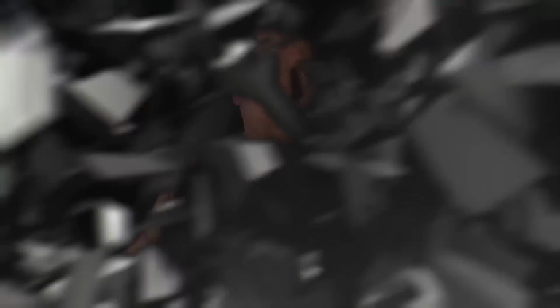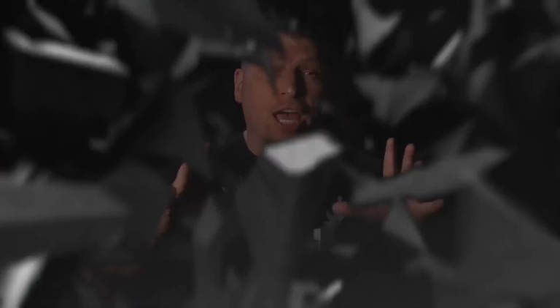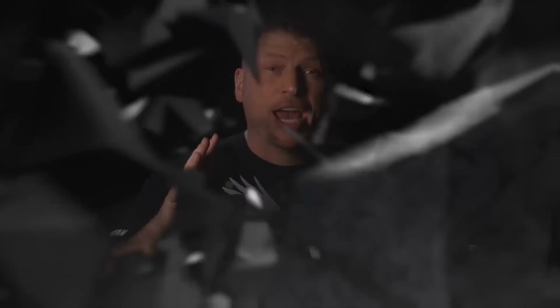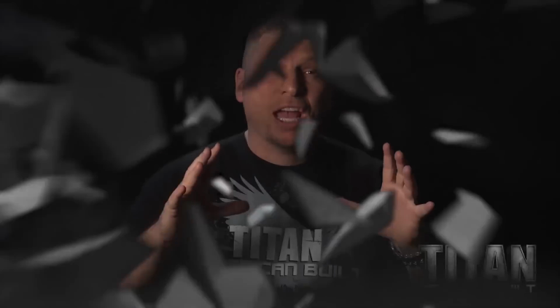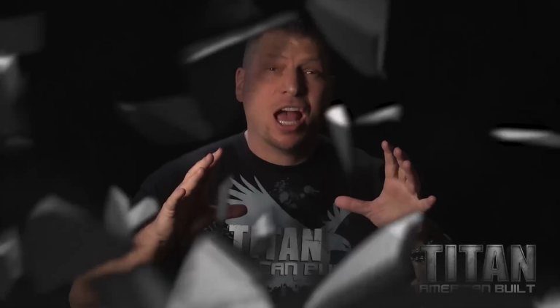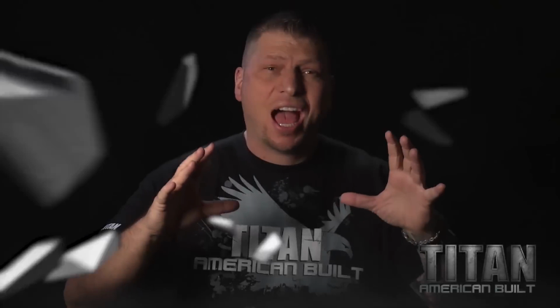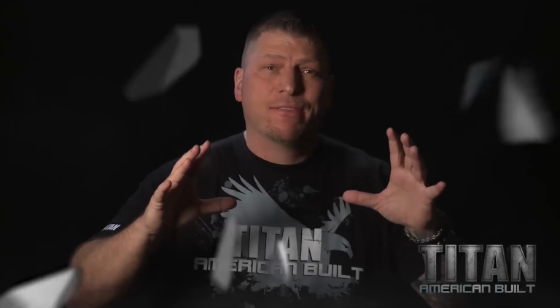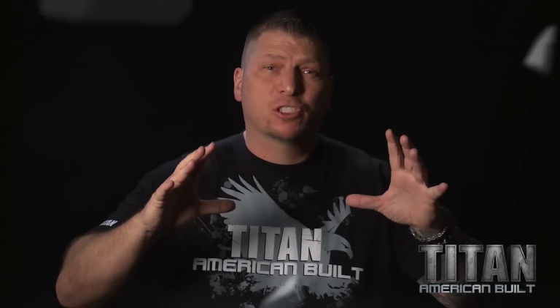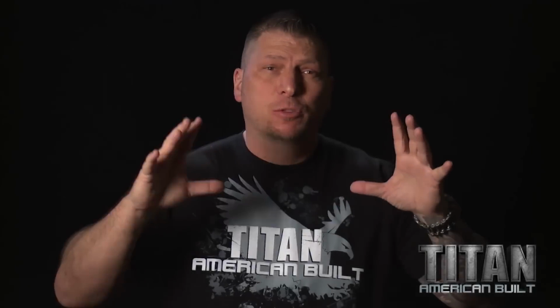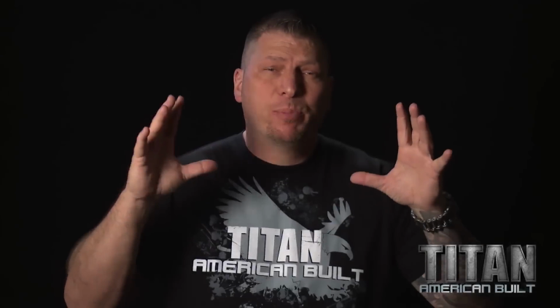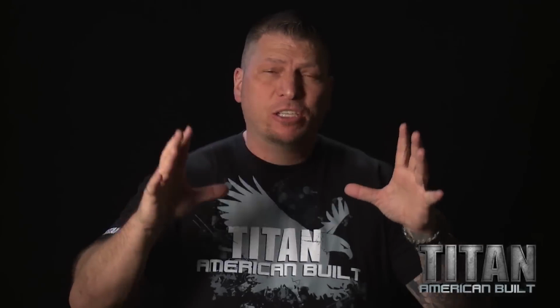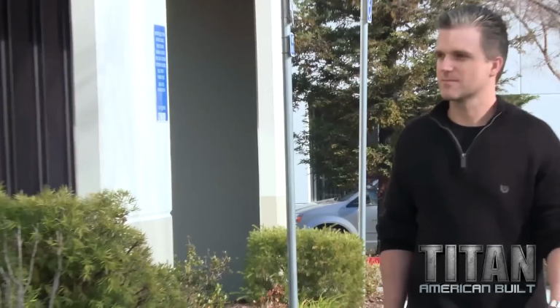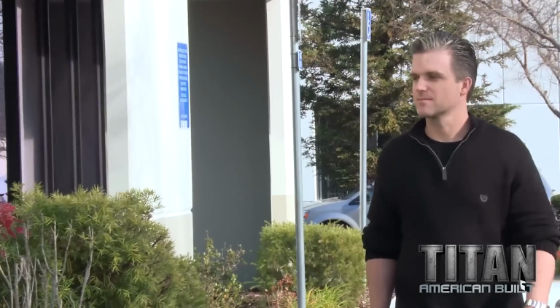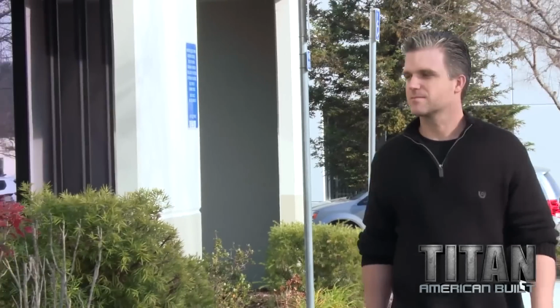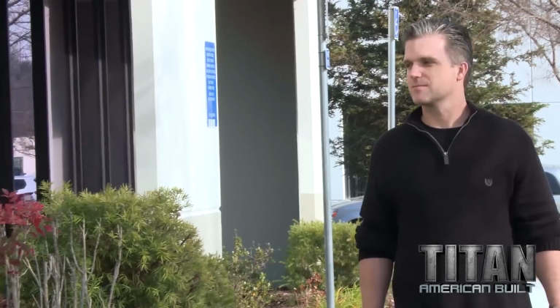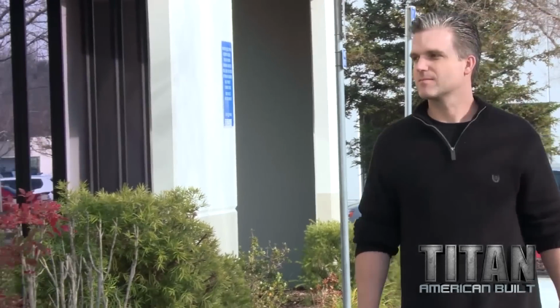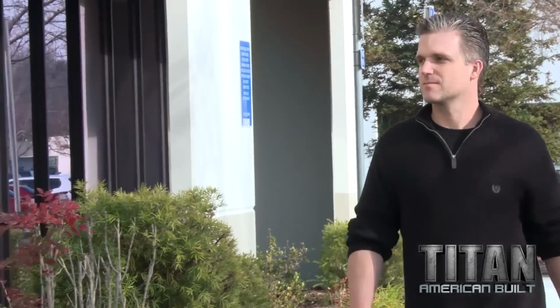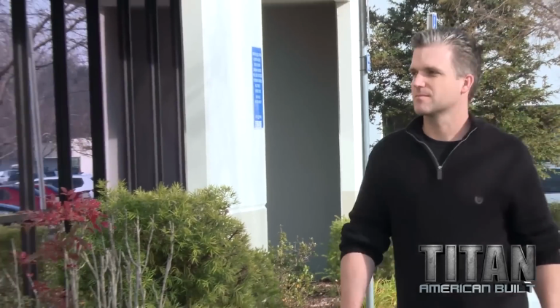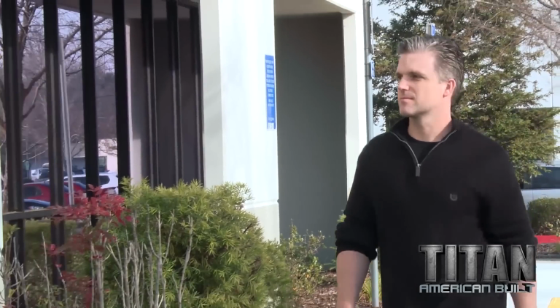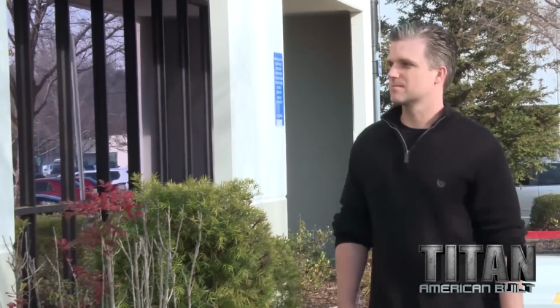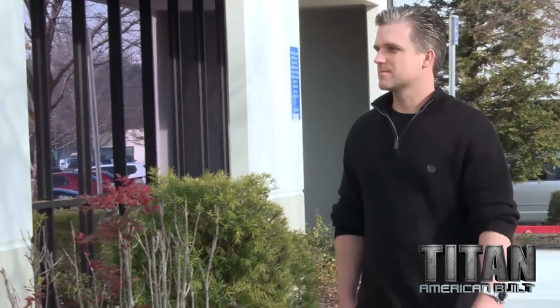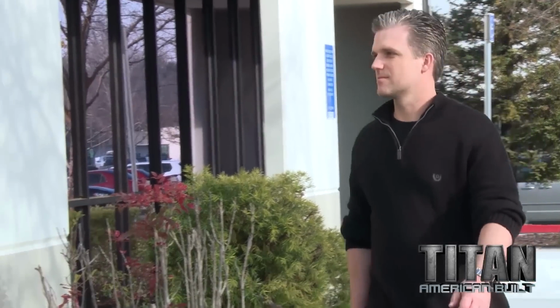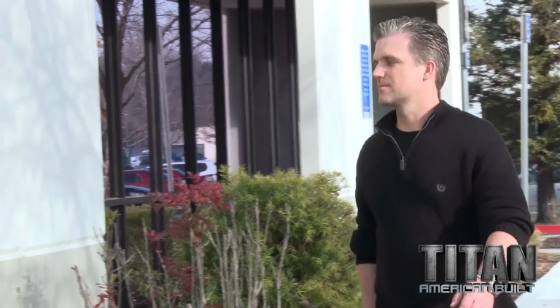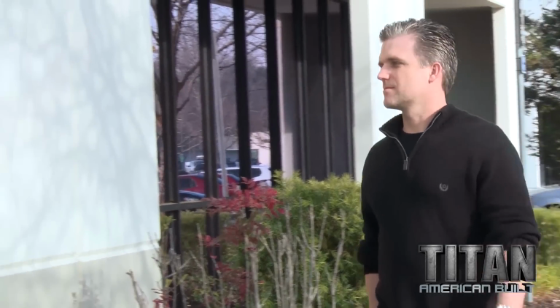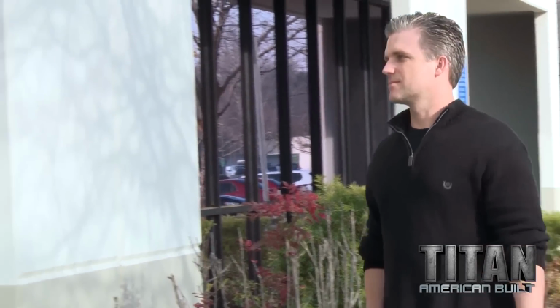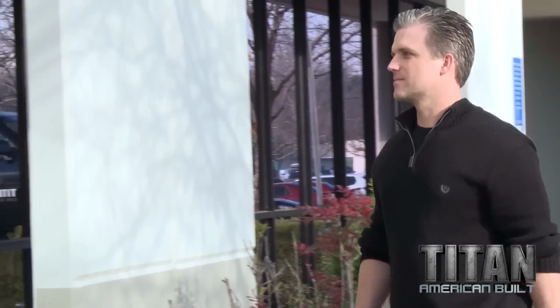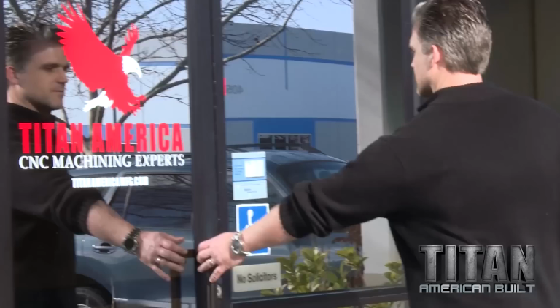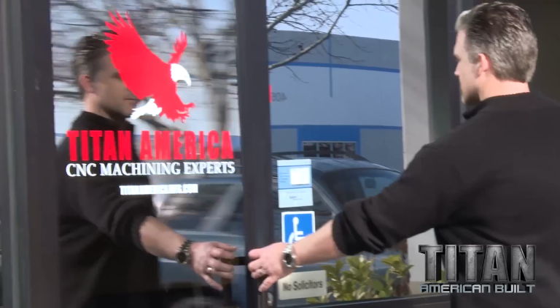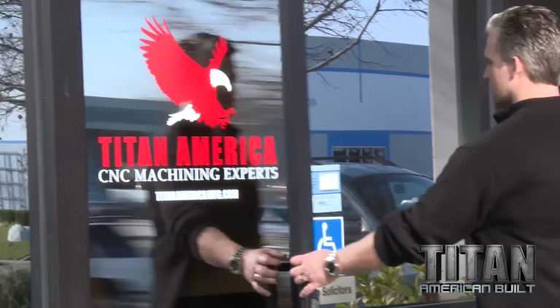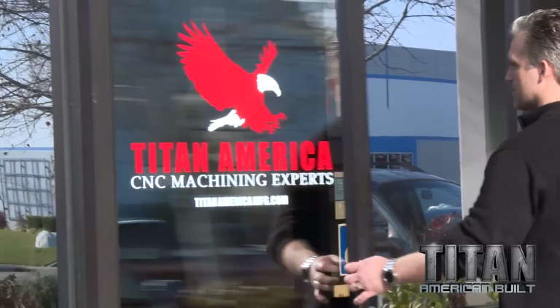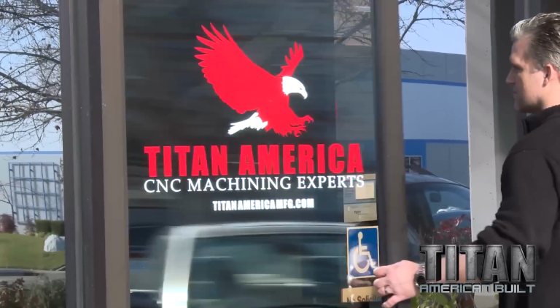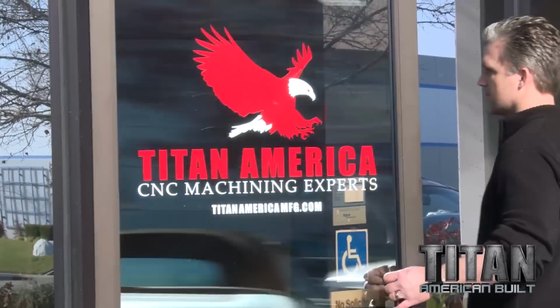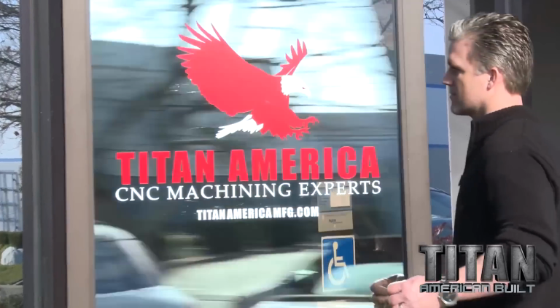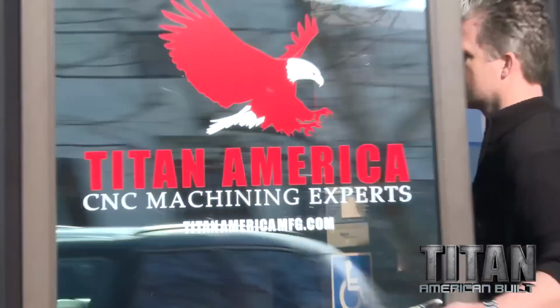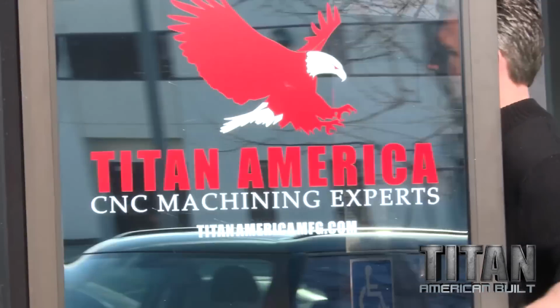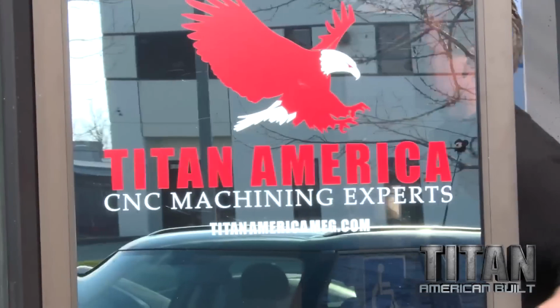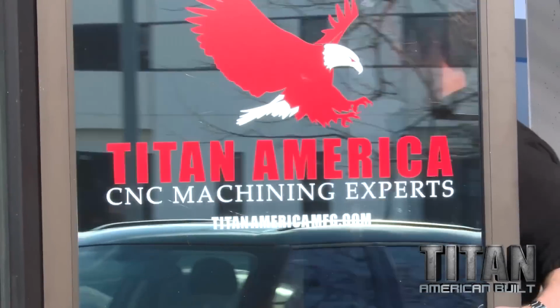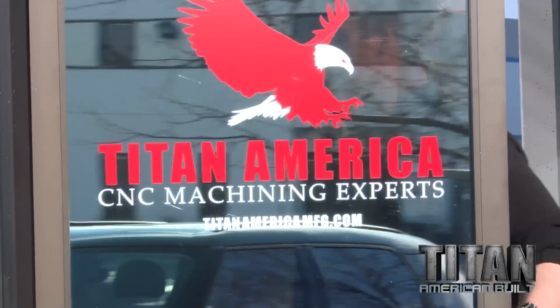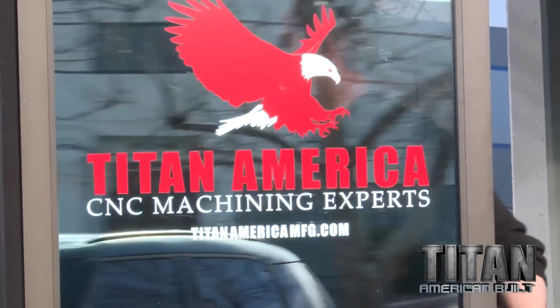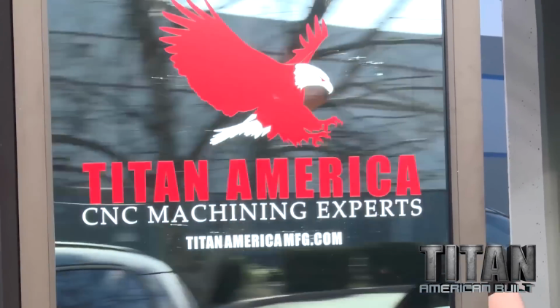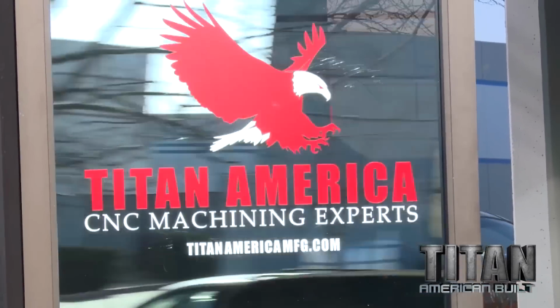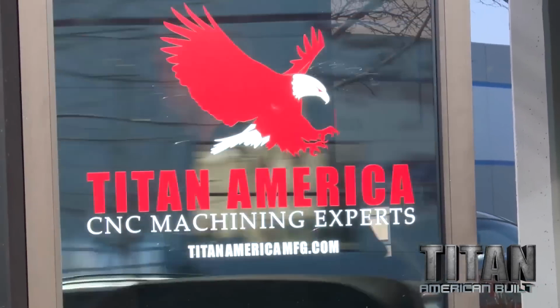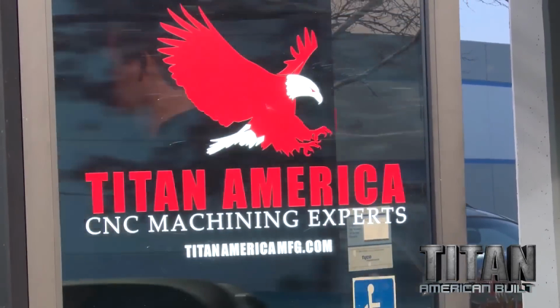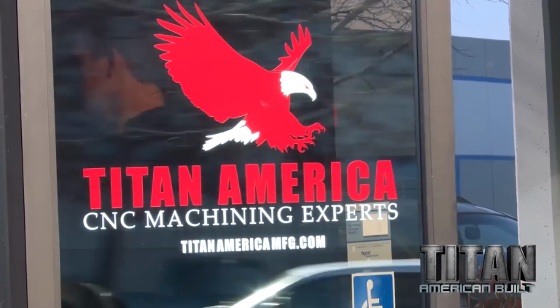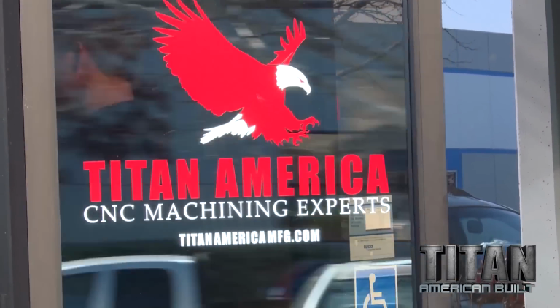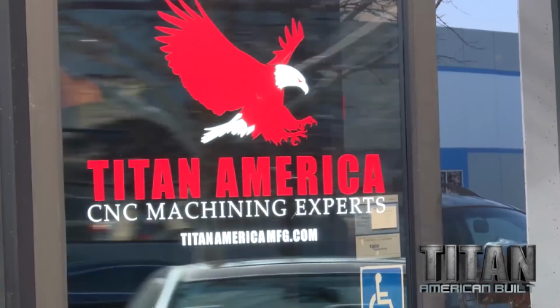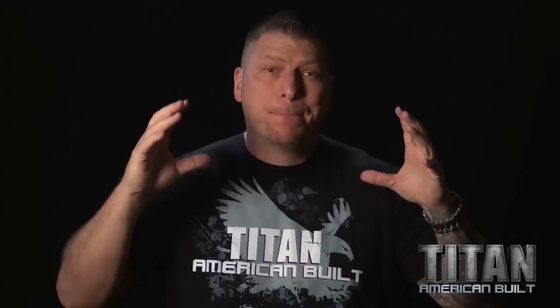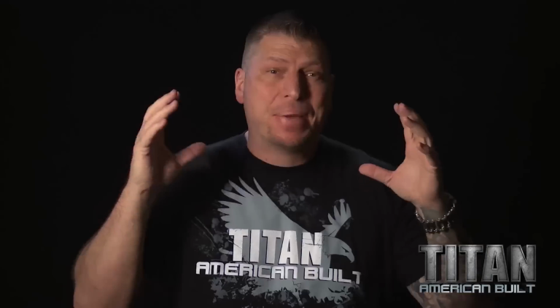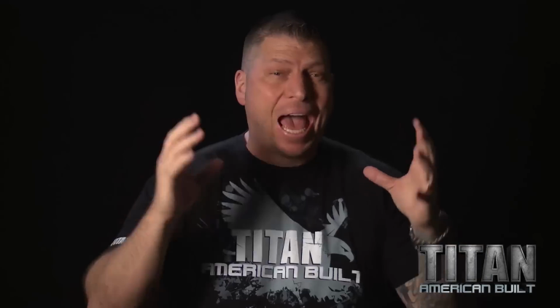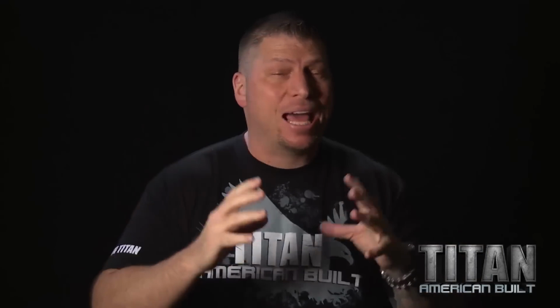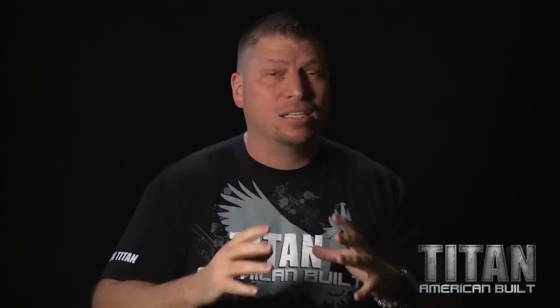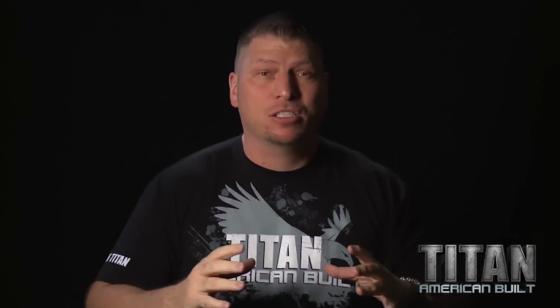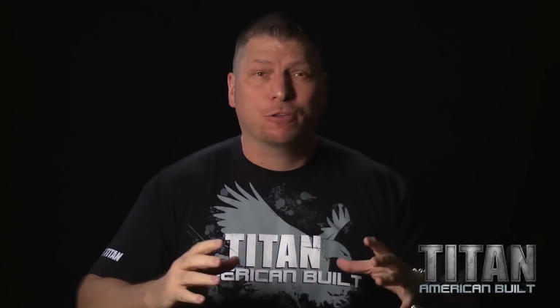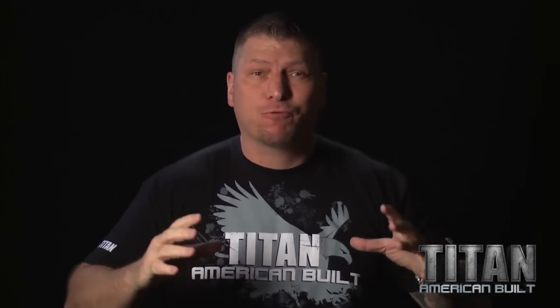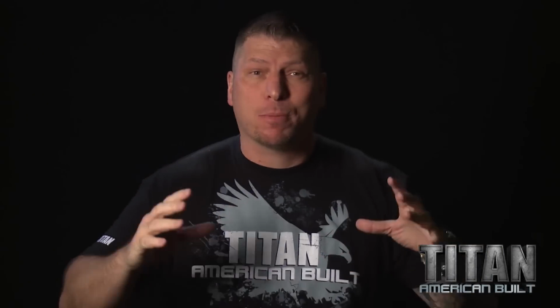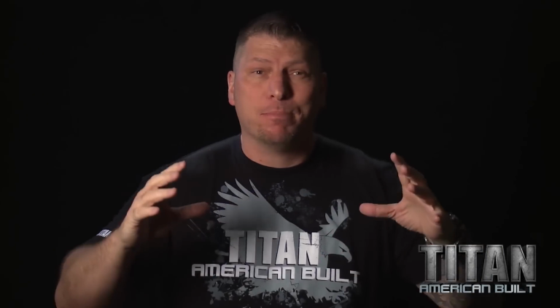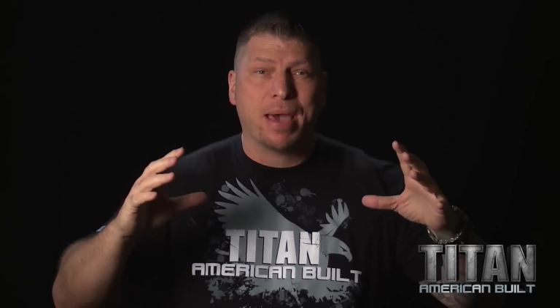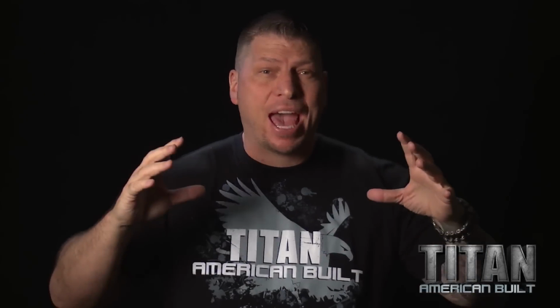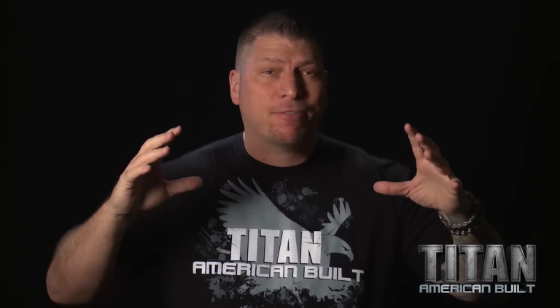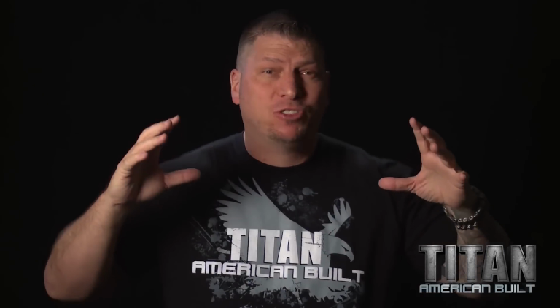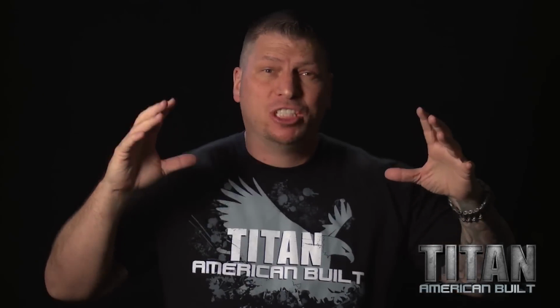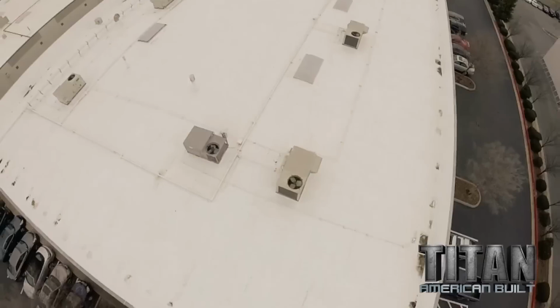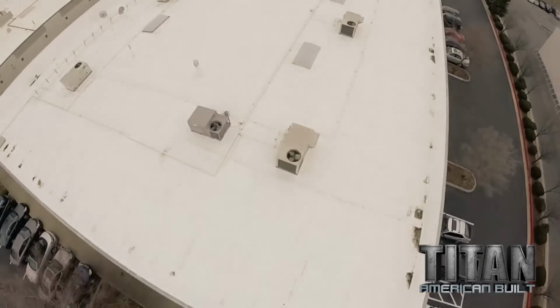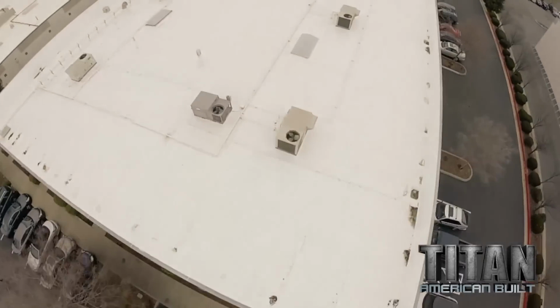Today I have a special visitor coming in to Titan America — Jason Patterson from MAV TV.